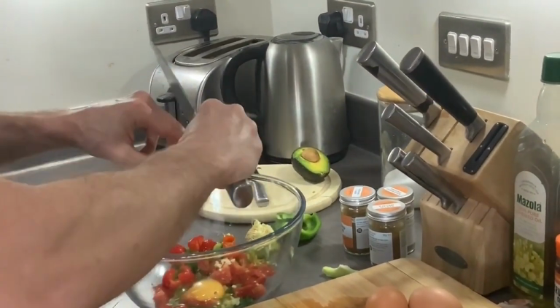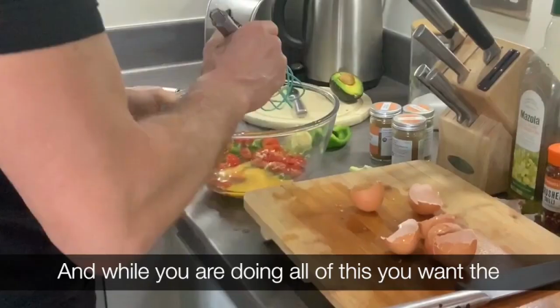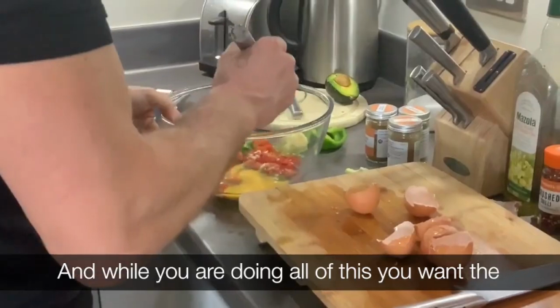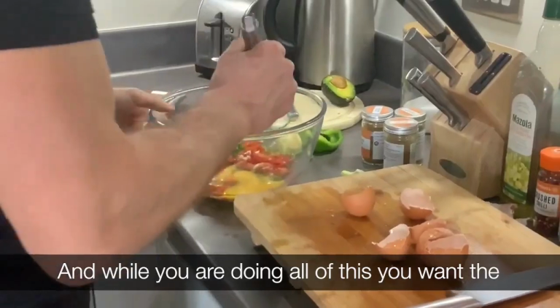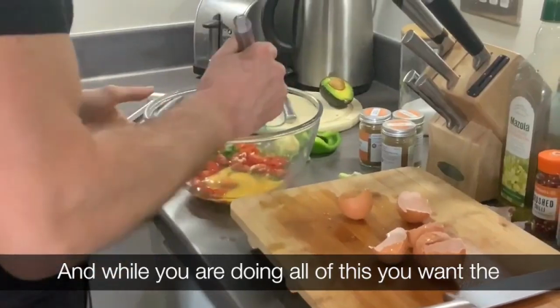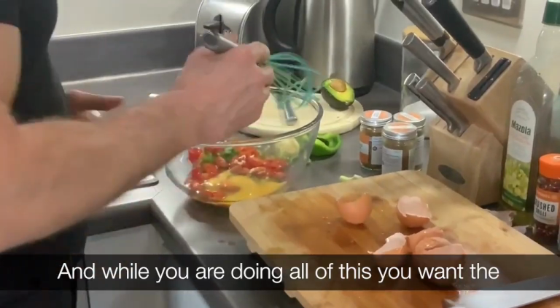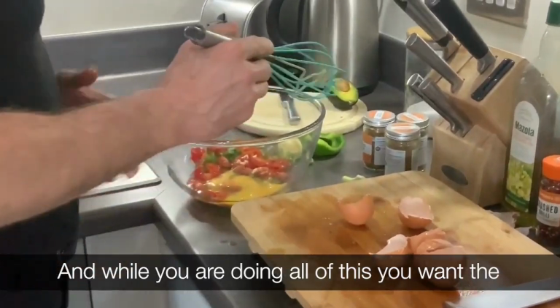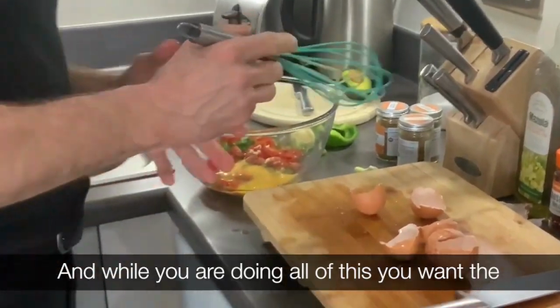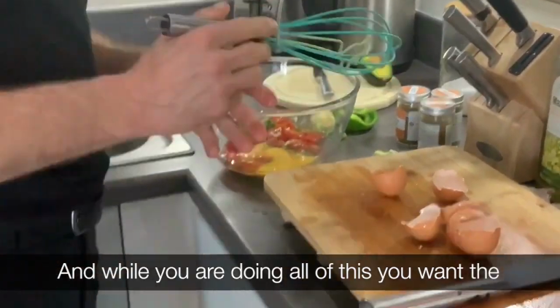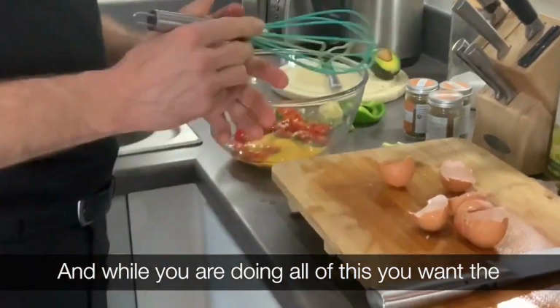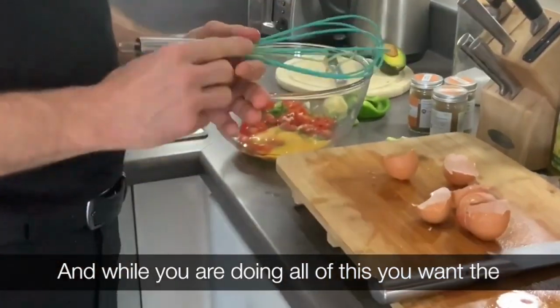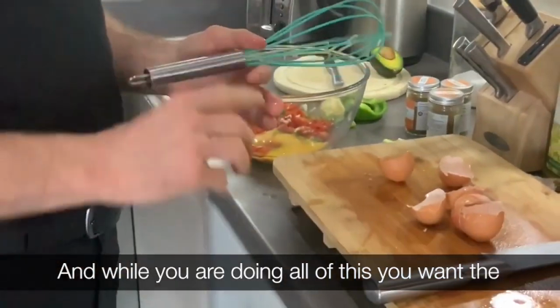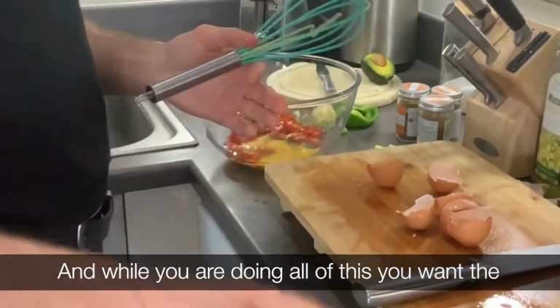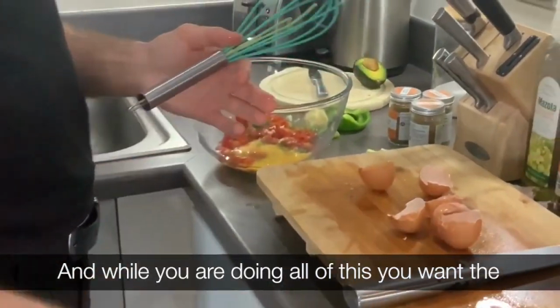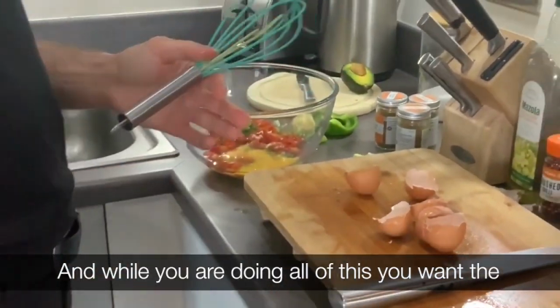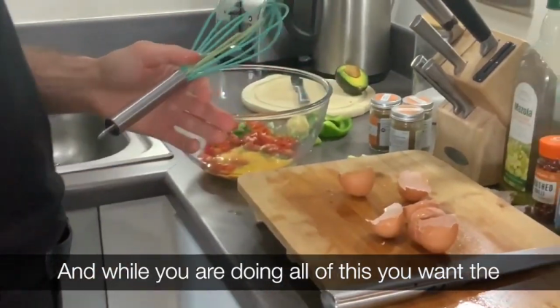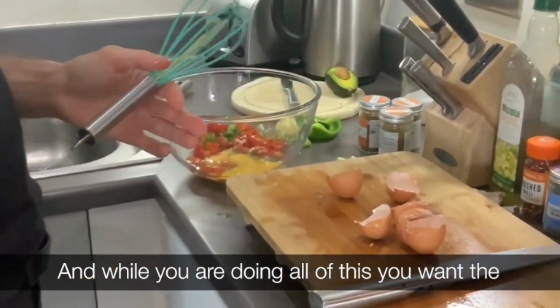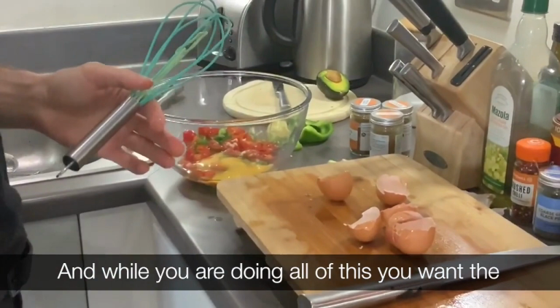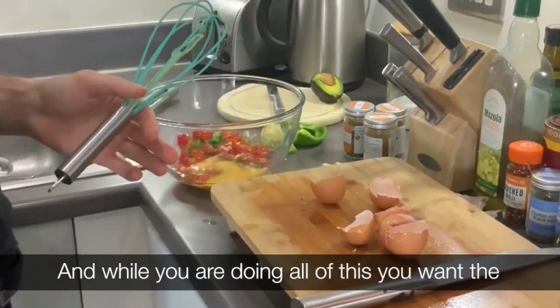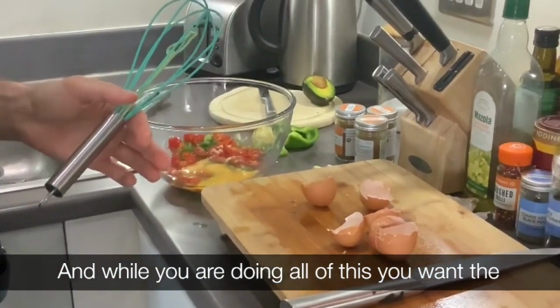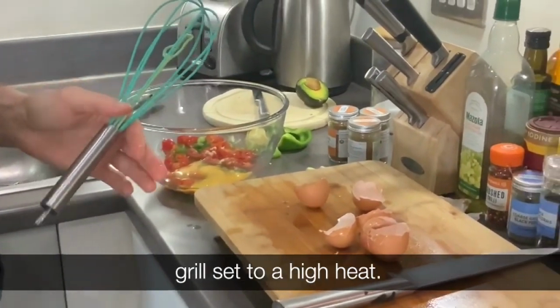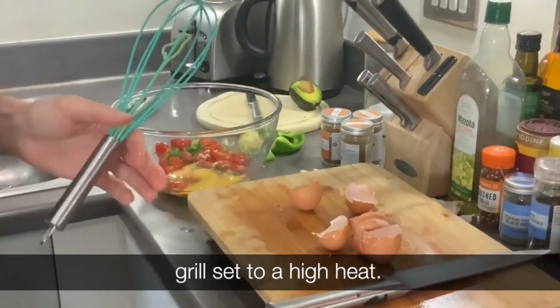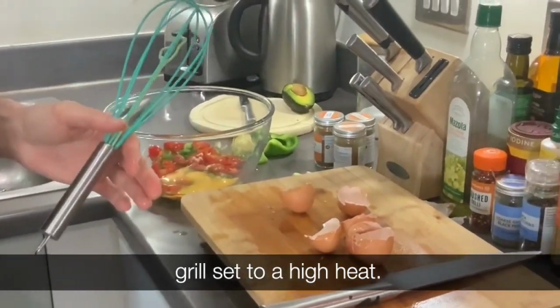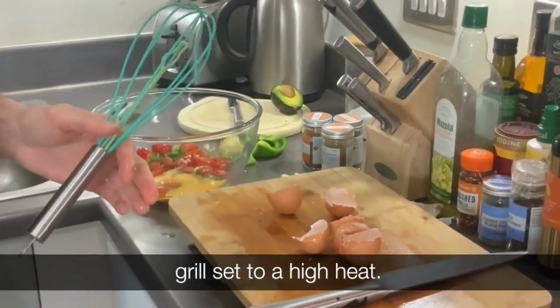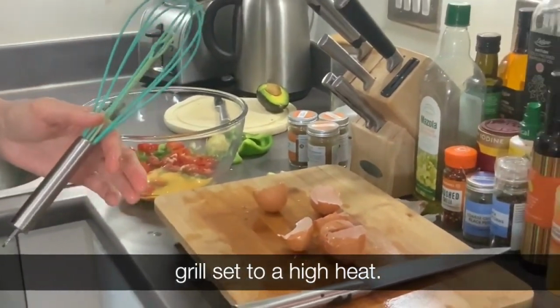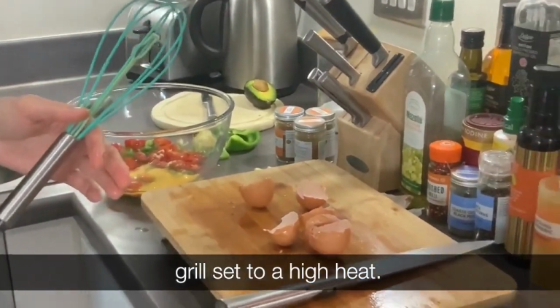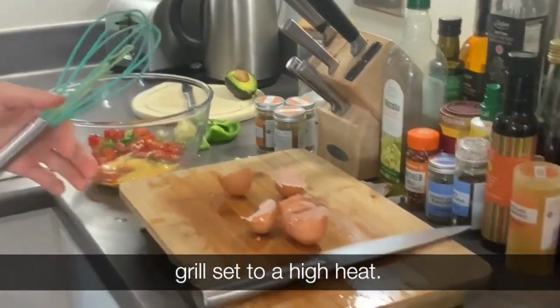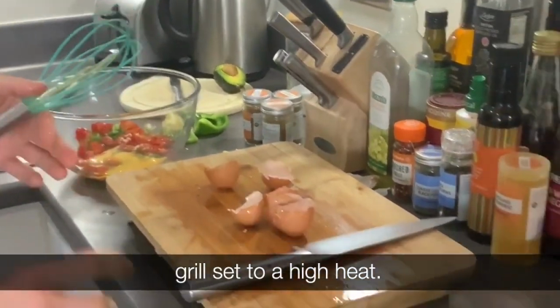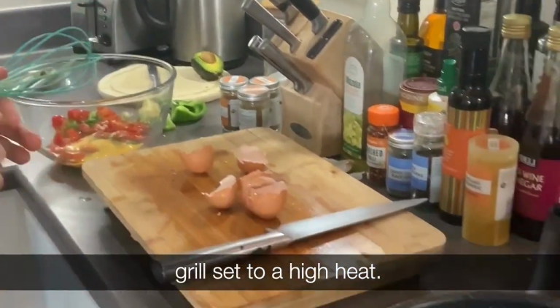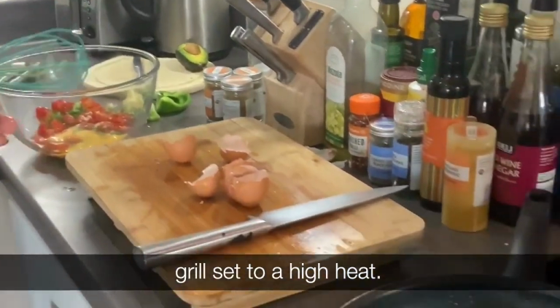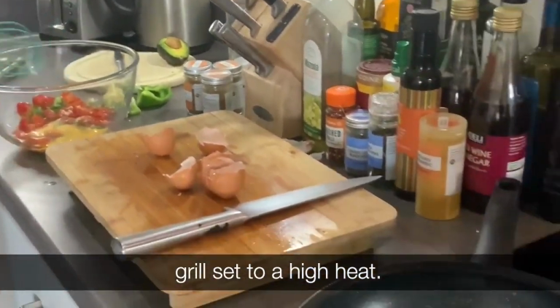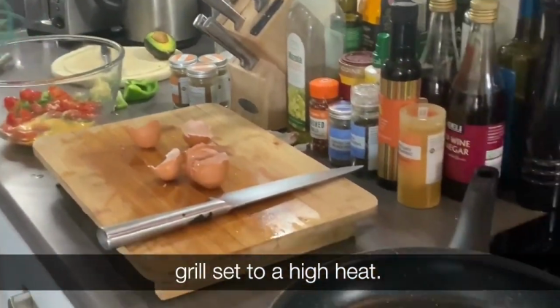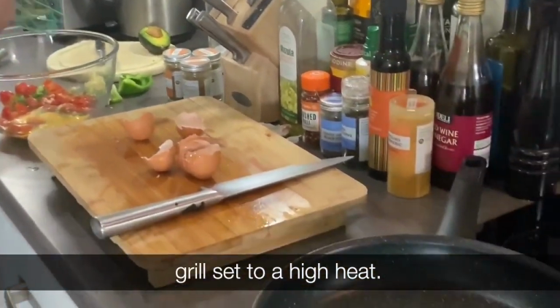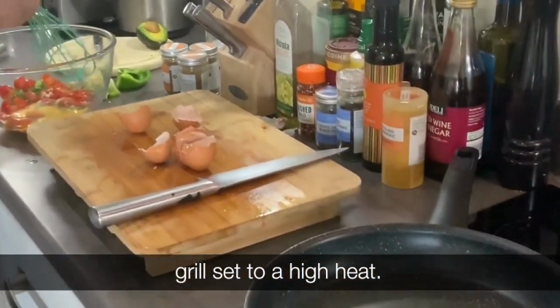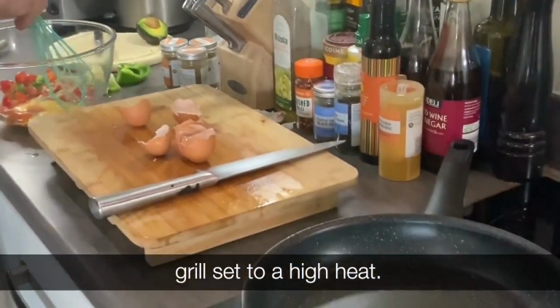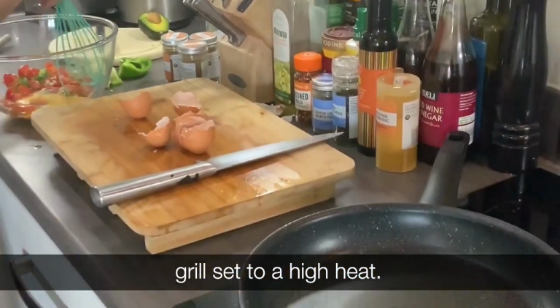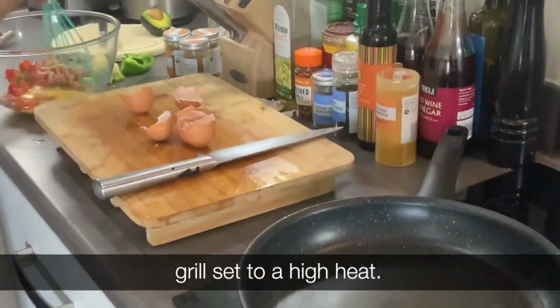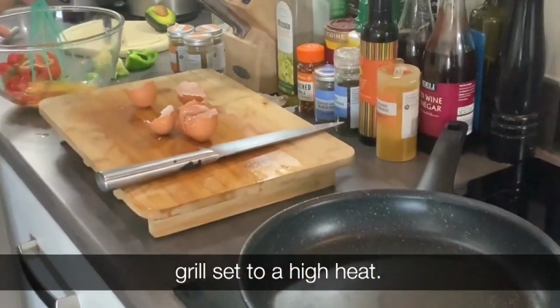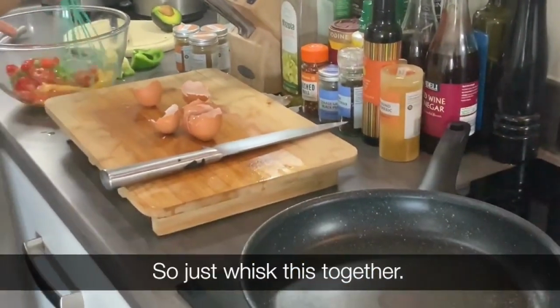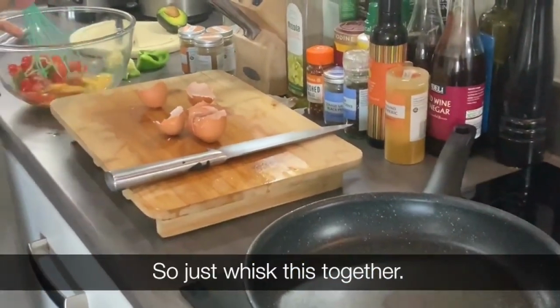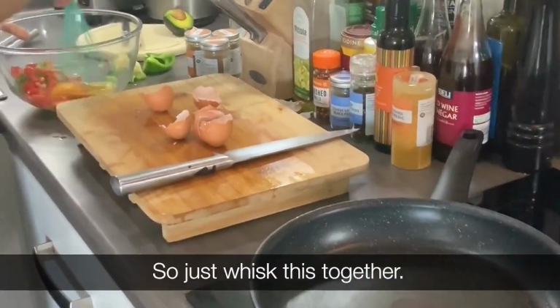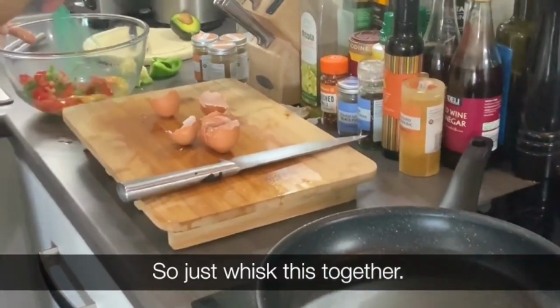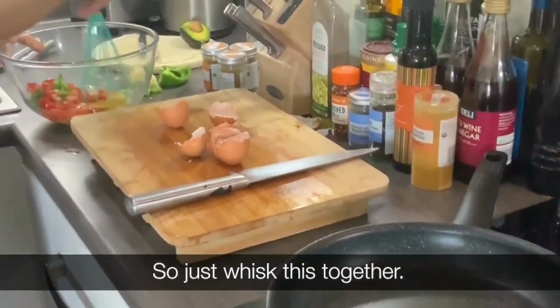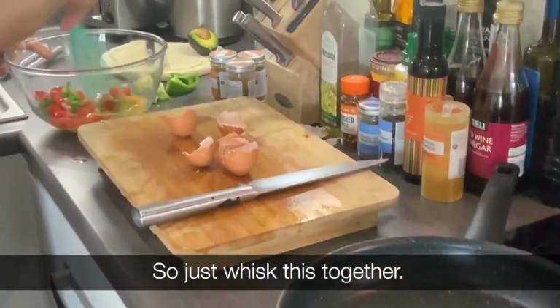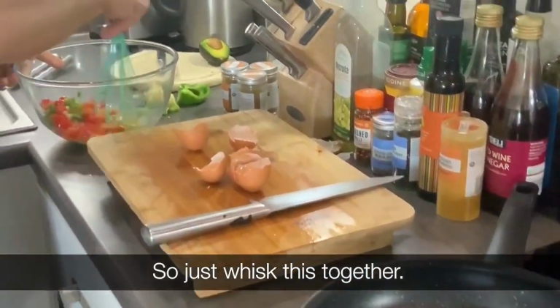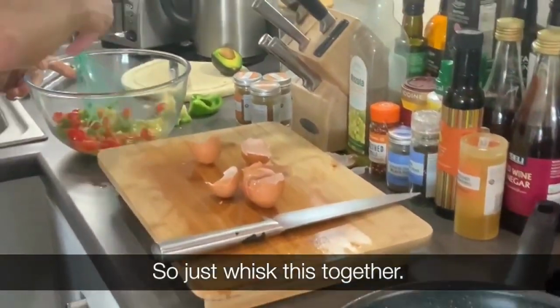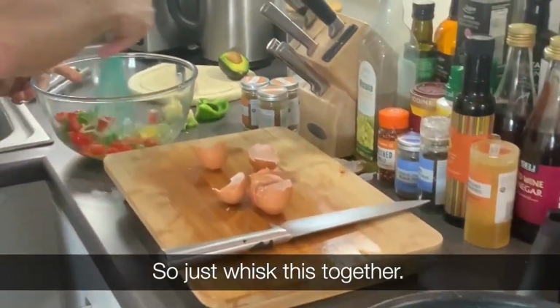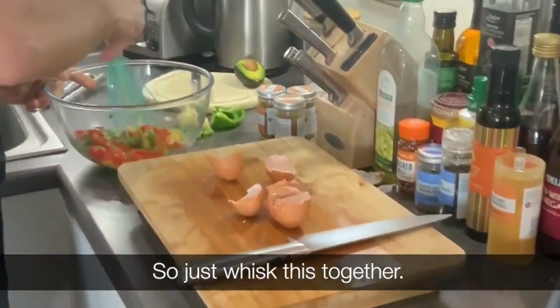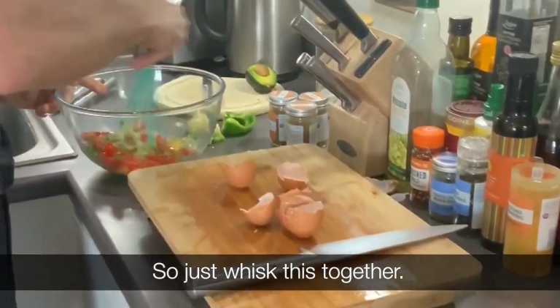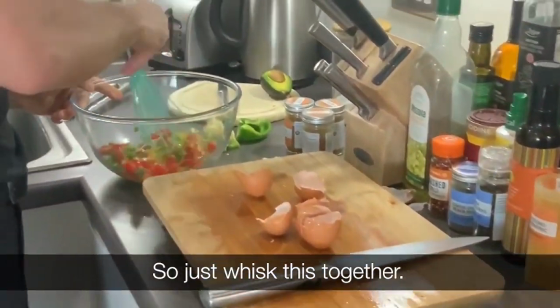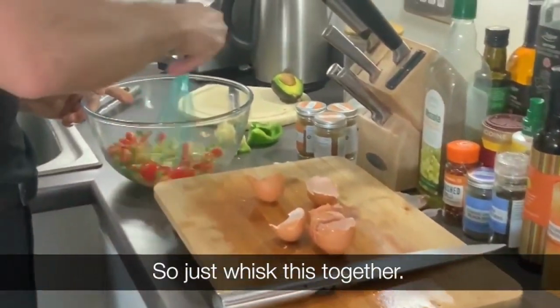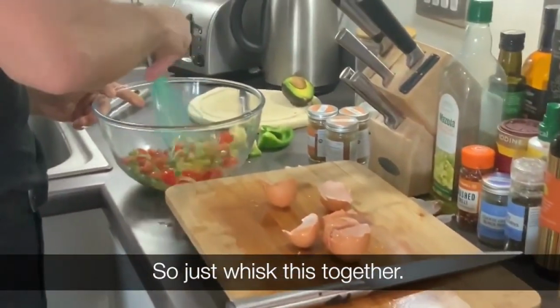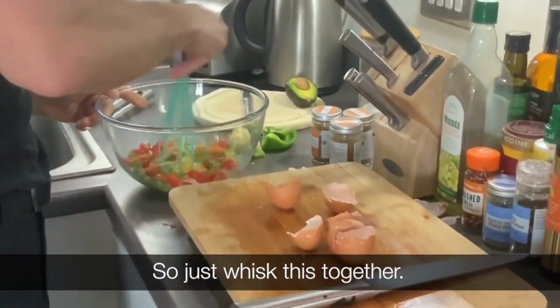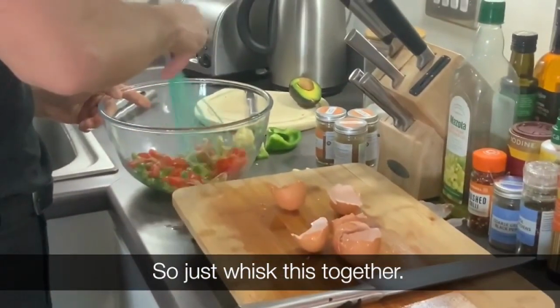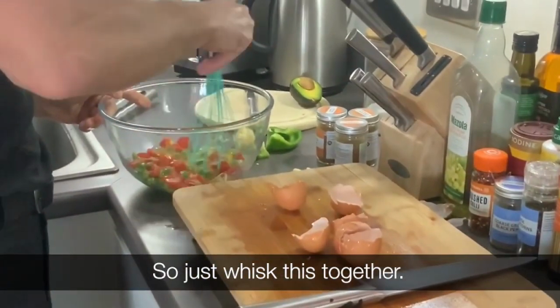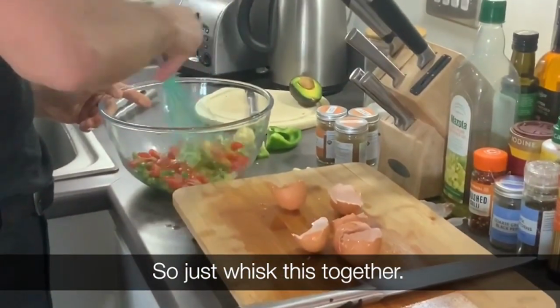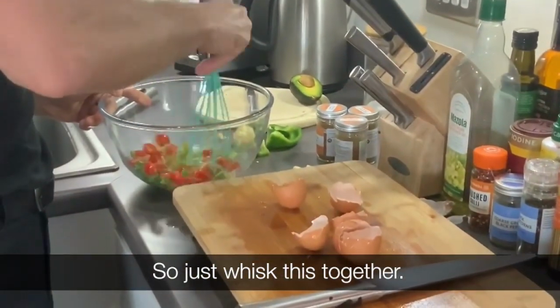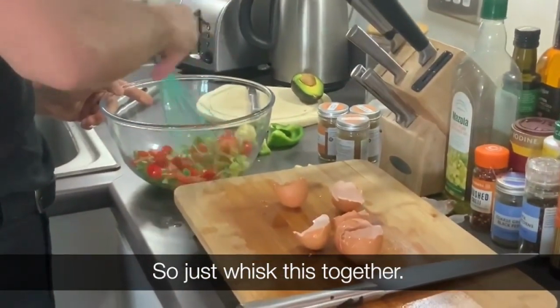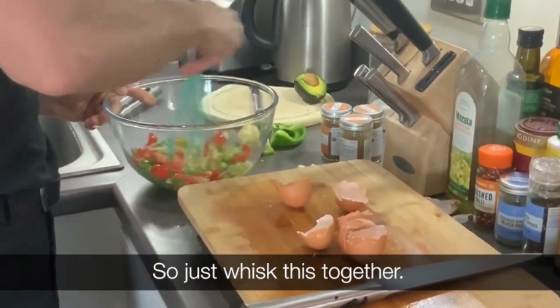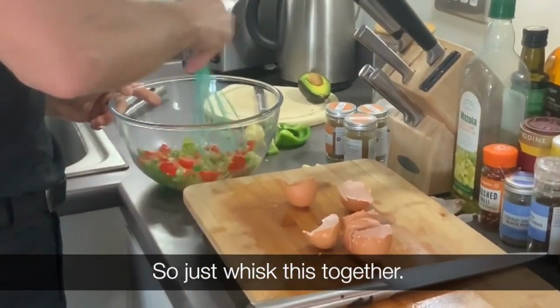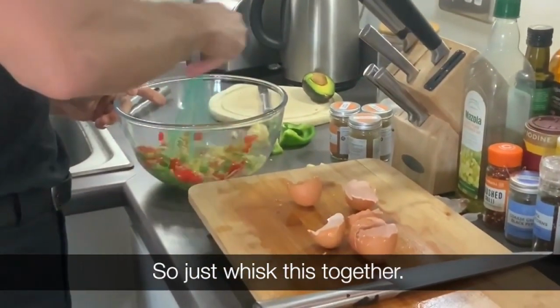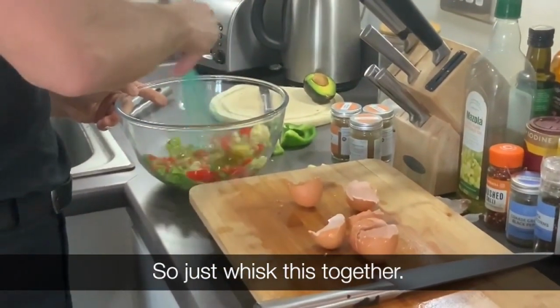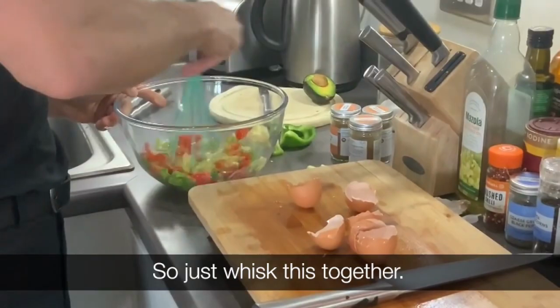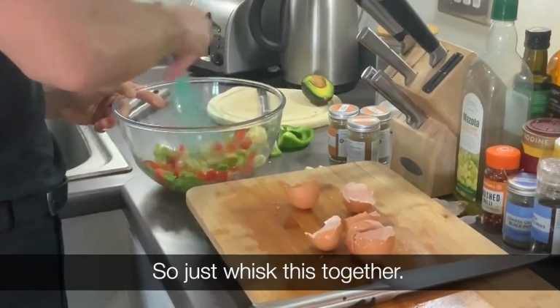And while you're doing all of this, you want the grill set to a high heat. Then we'll just whisk this together.